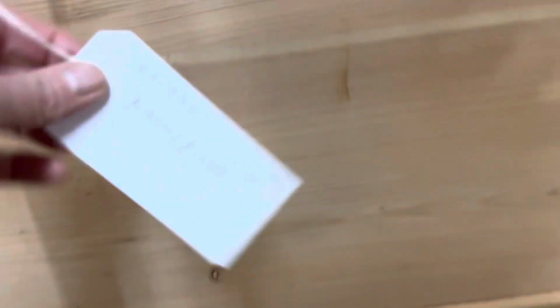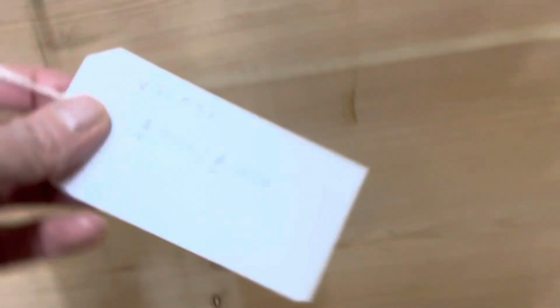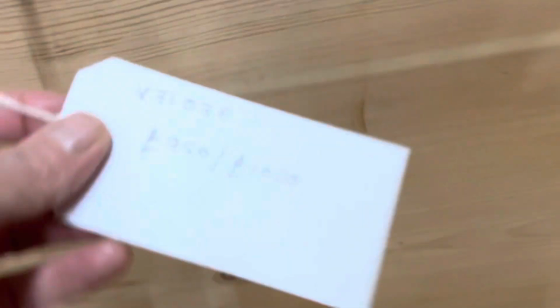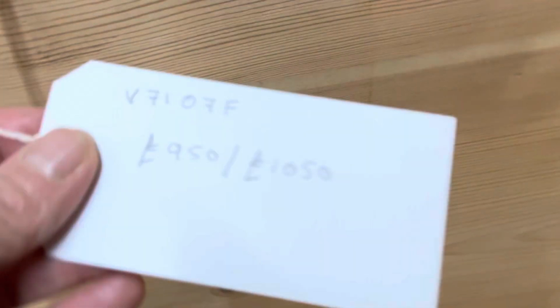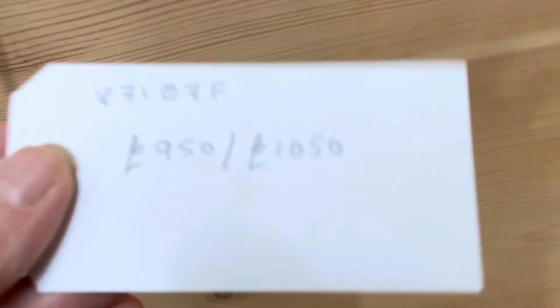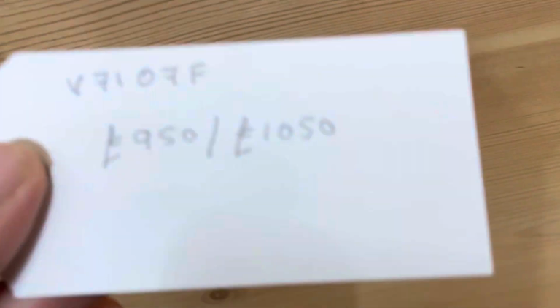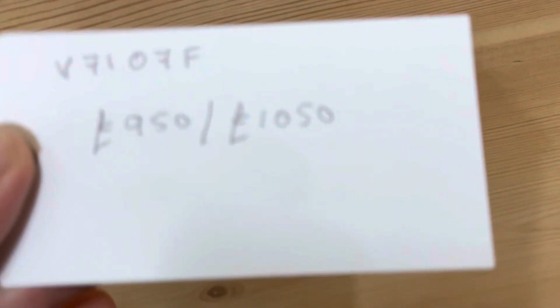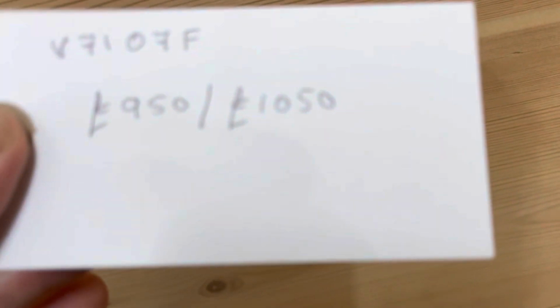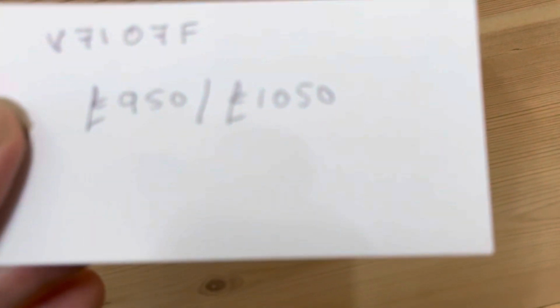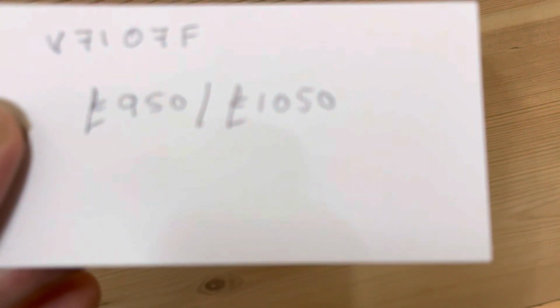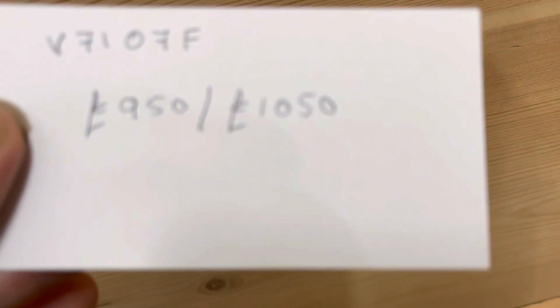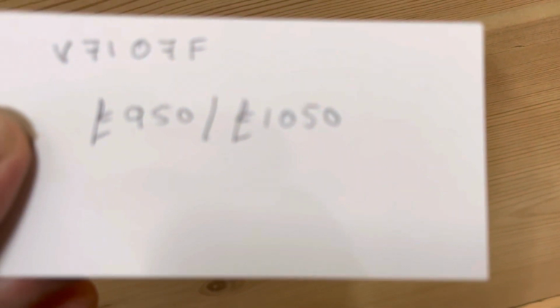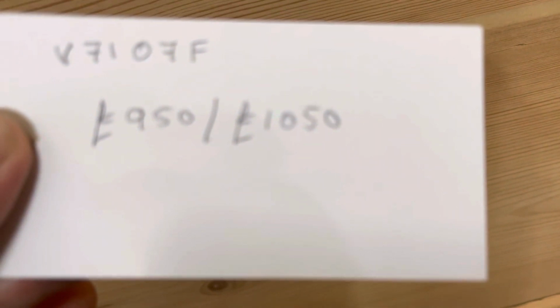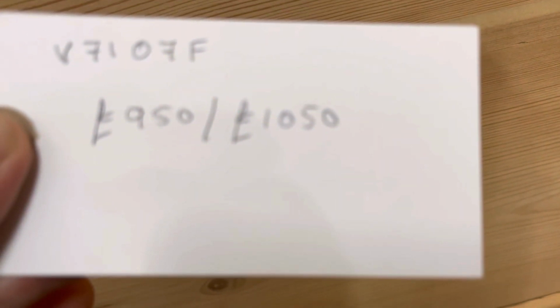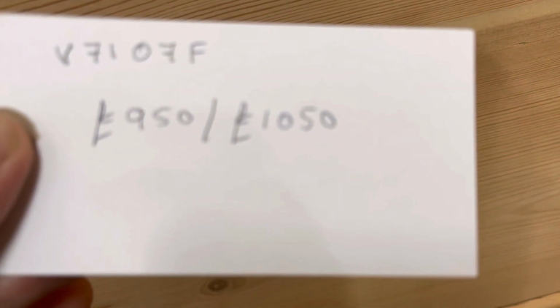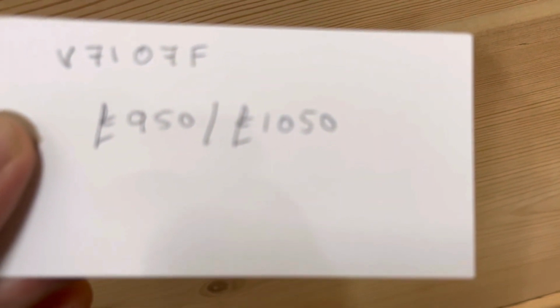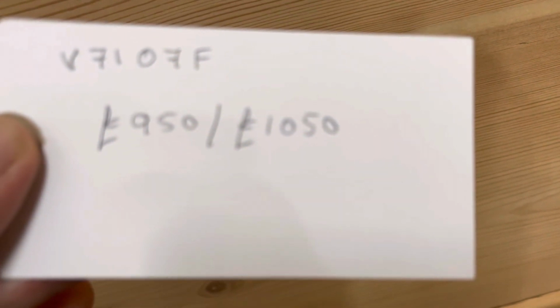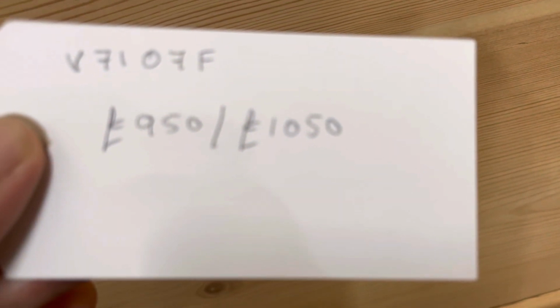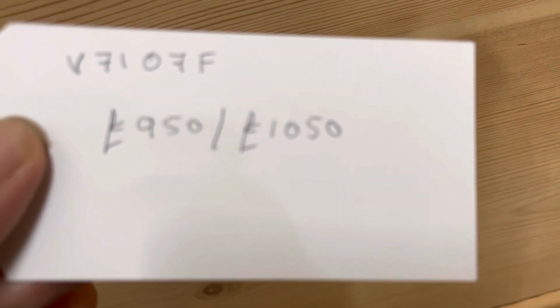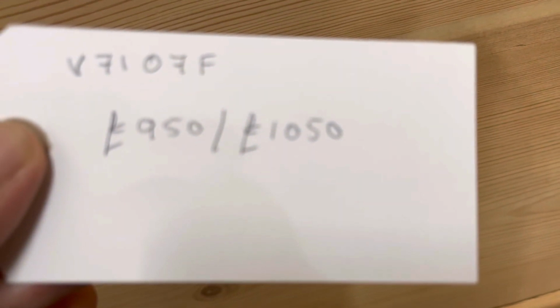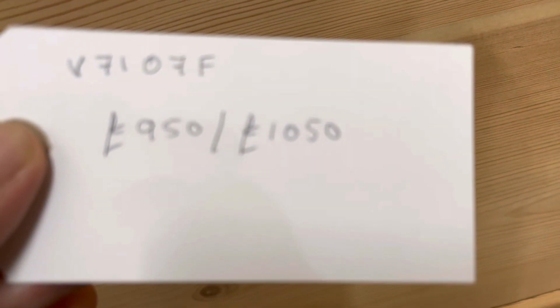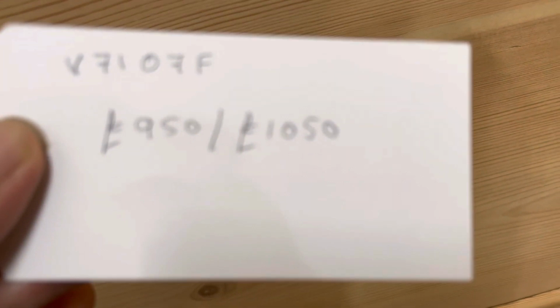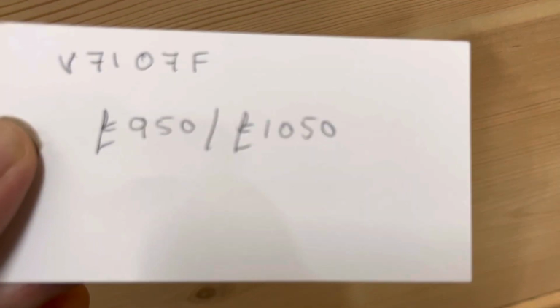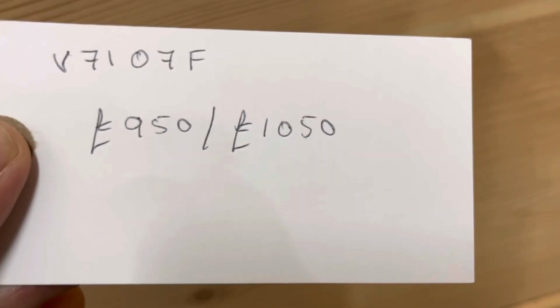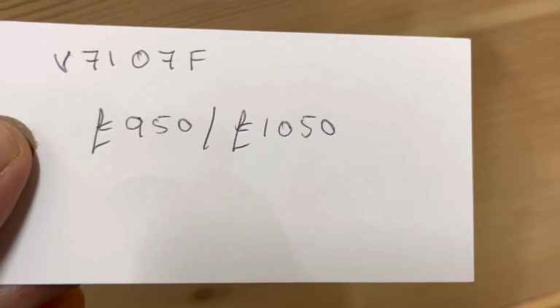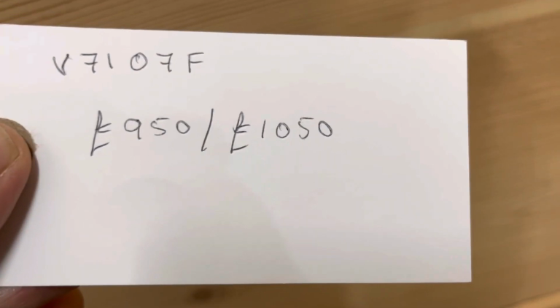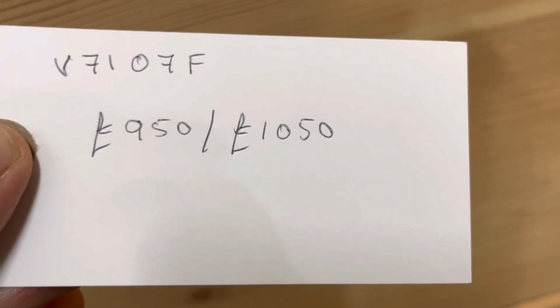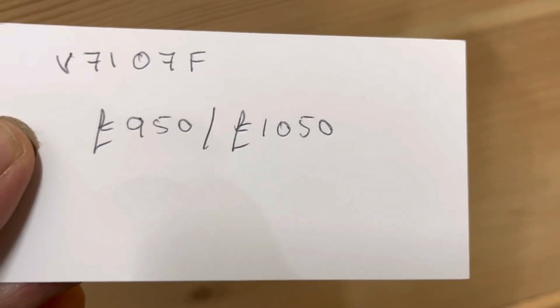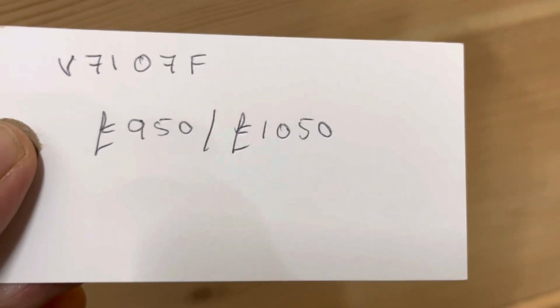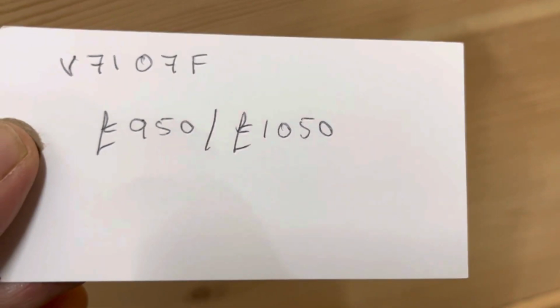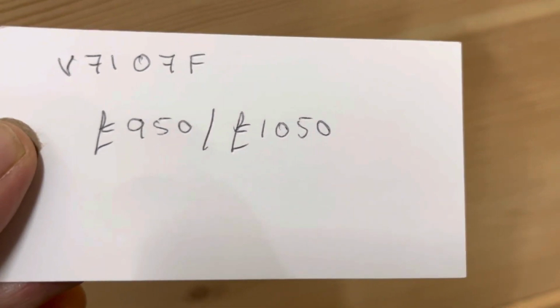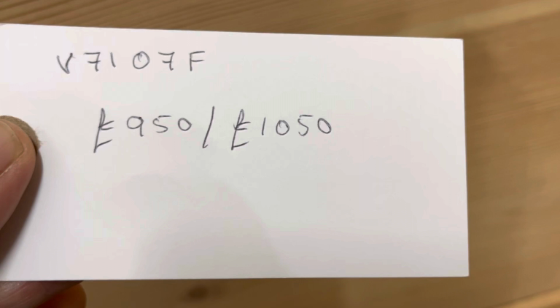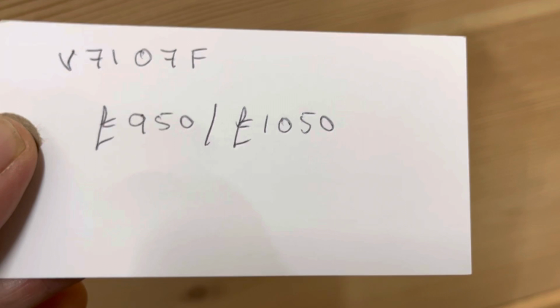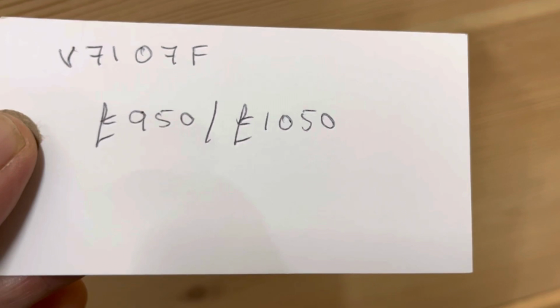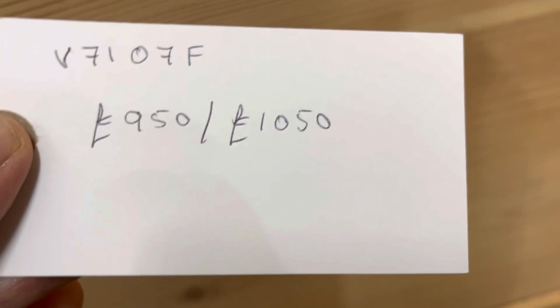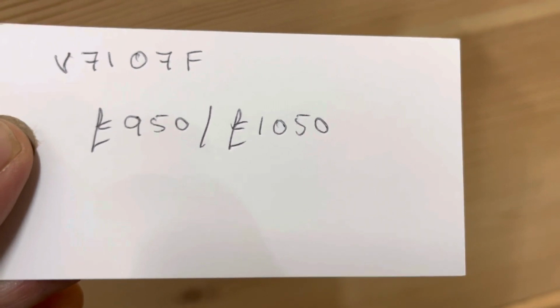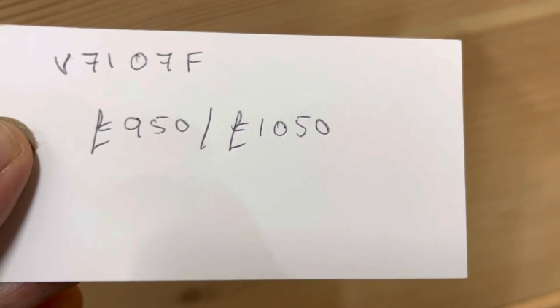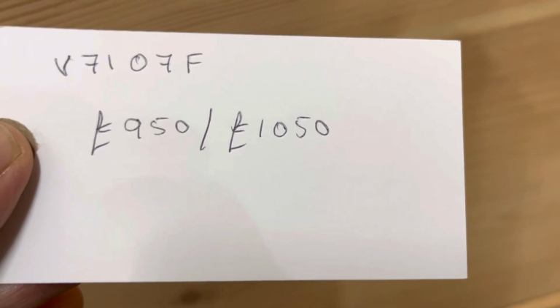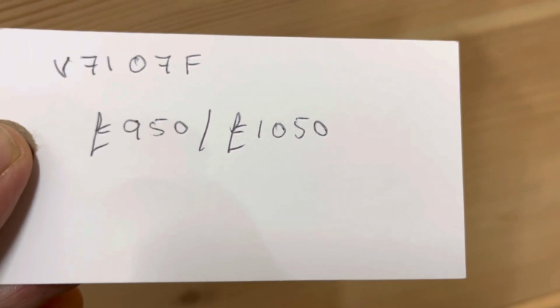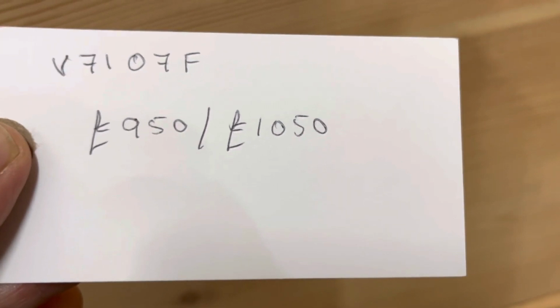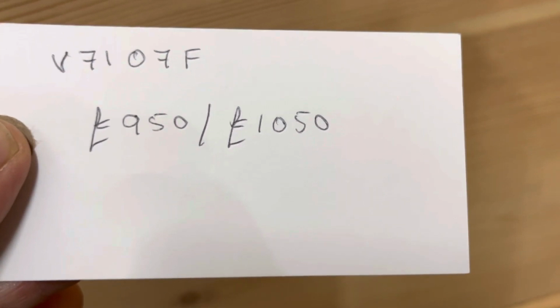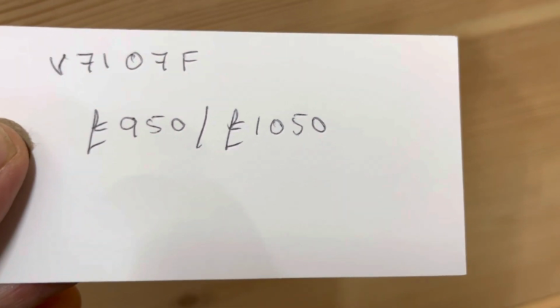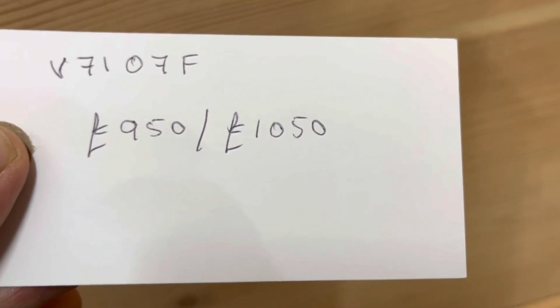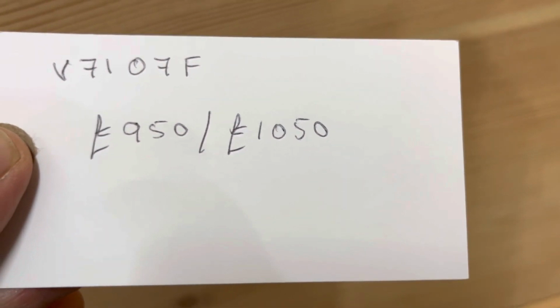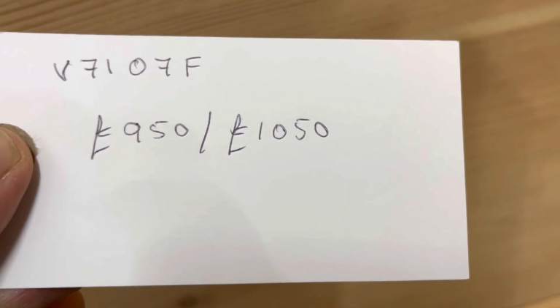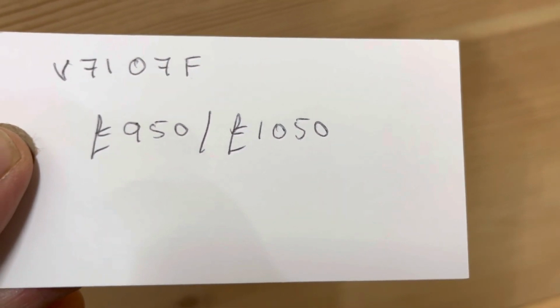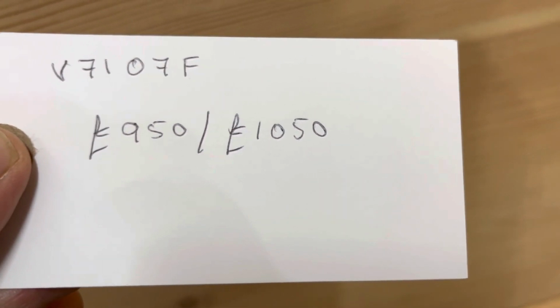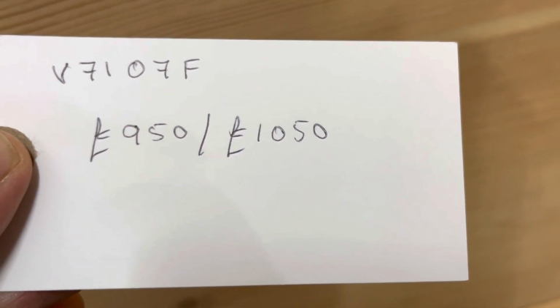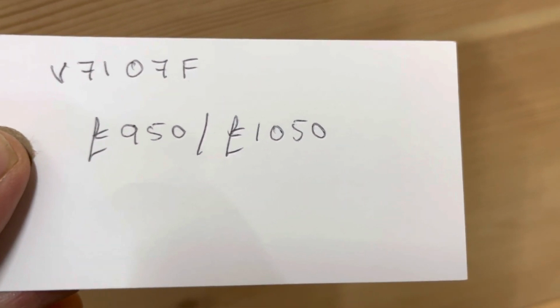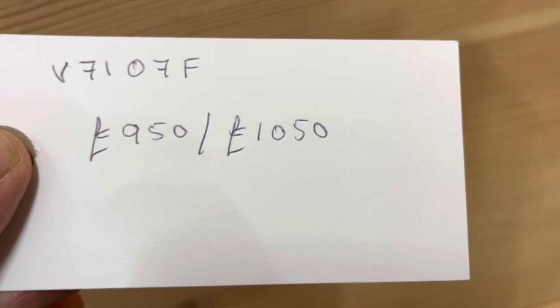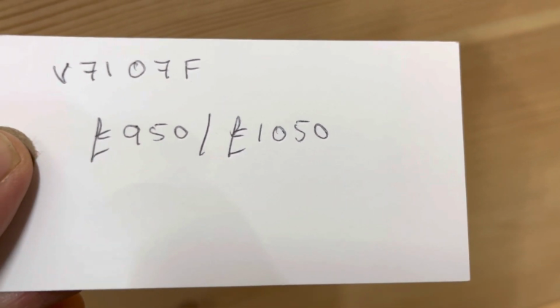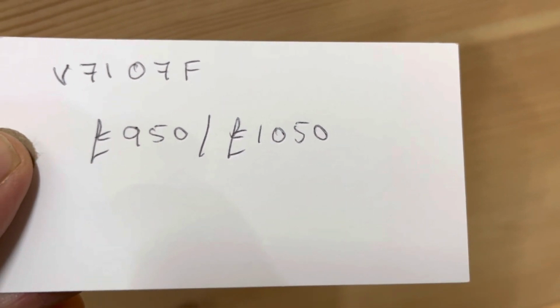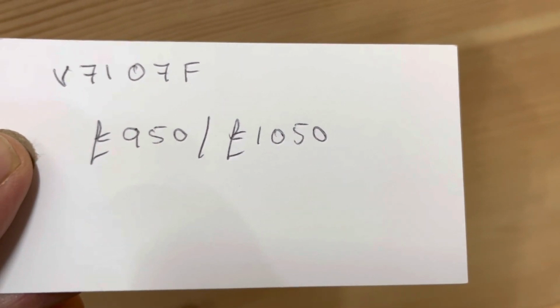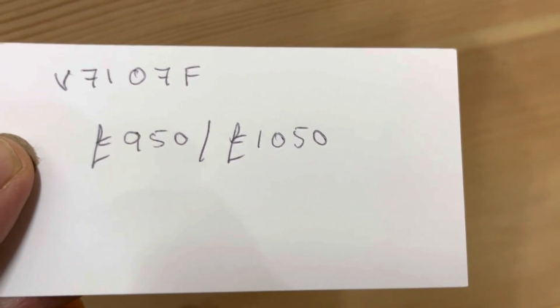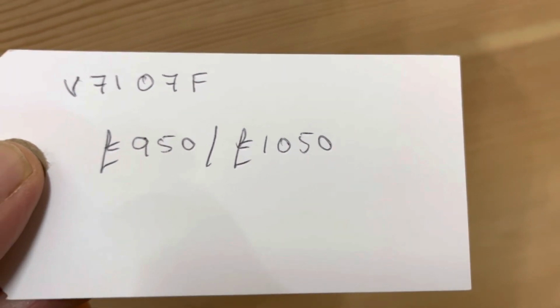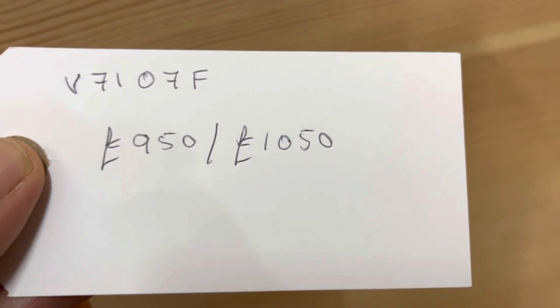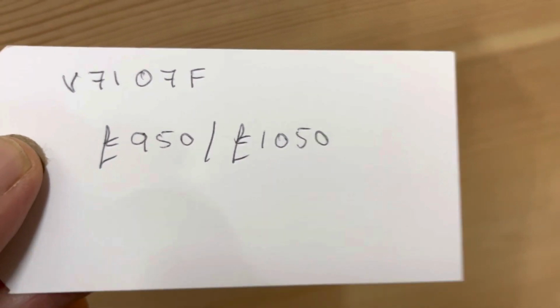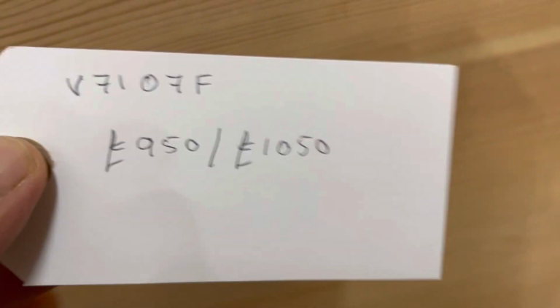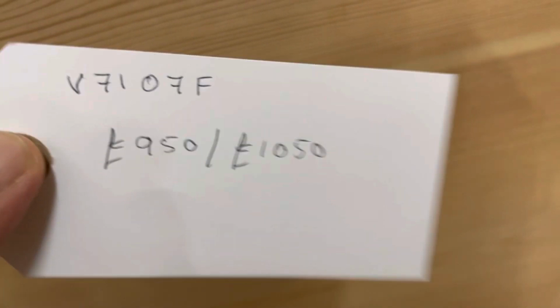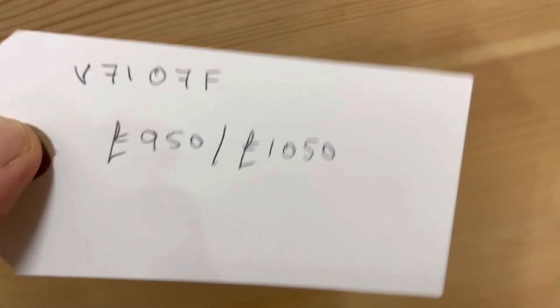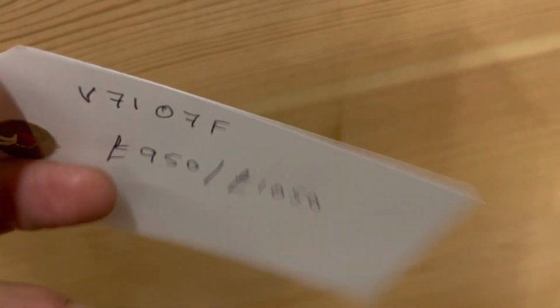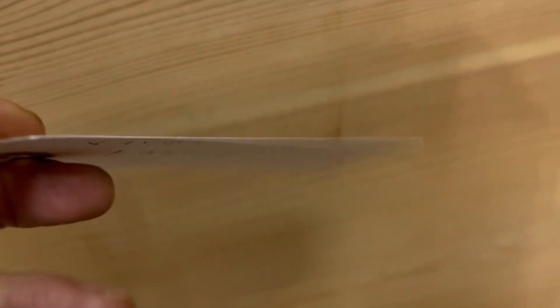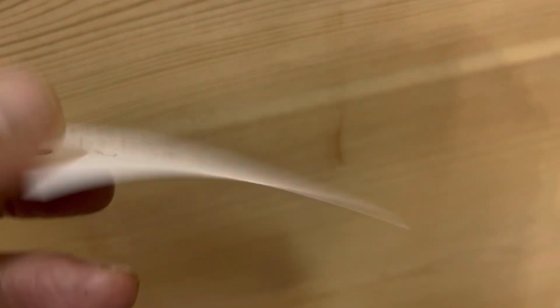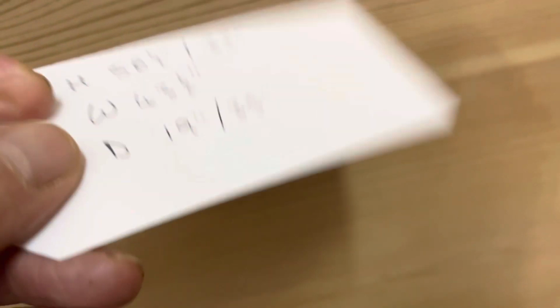The code number is V7107F. Price is $950 as it is, or $1050 if you'd like me to wax it for you.